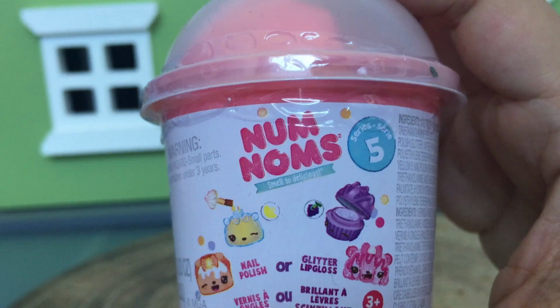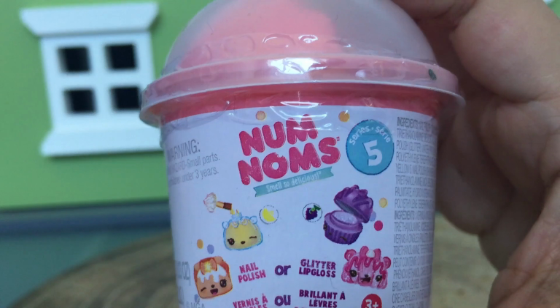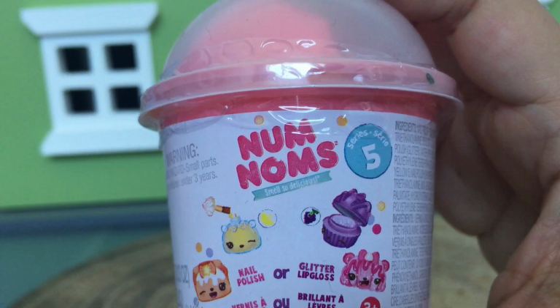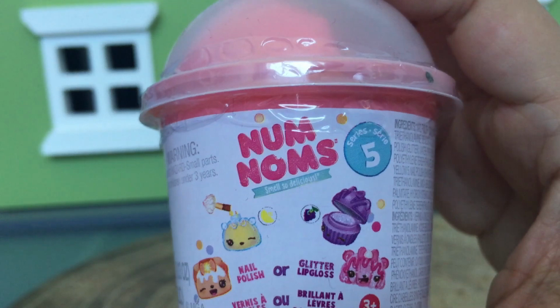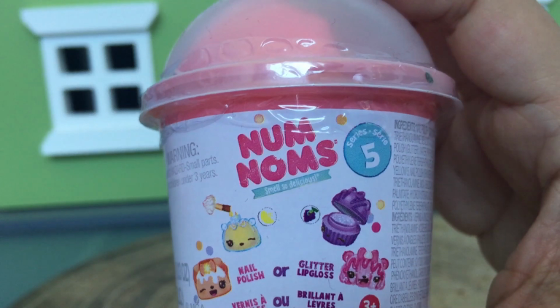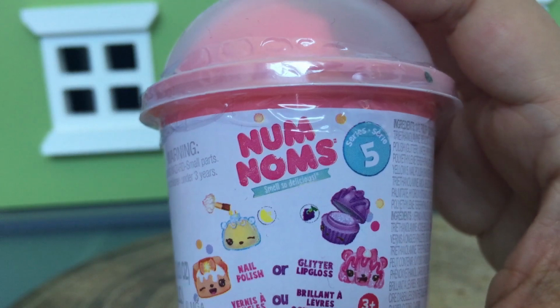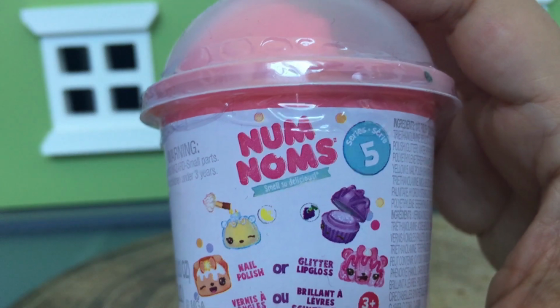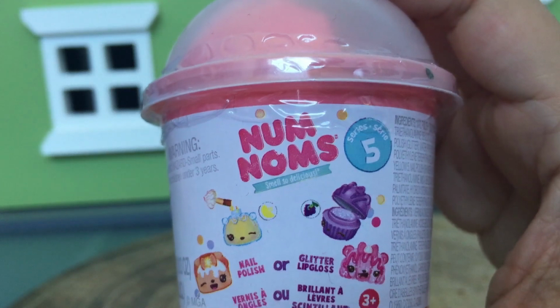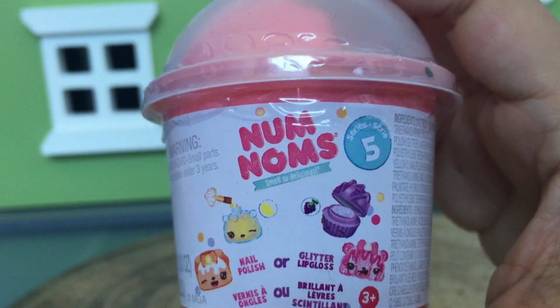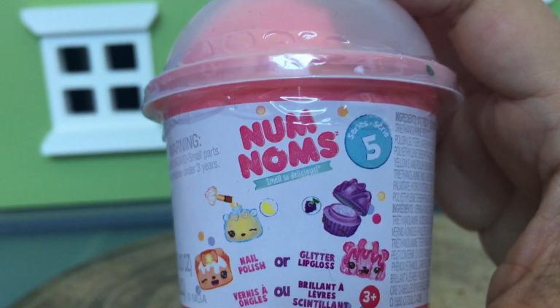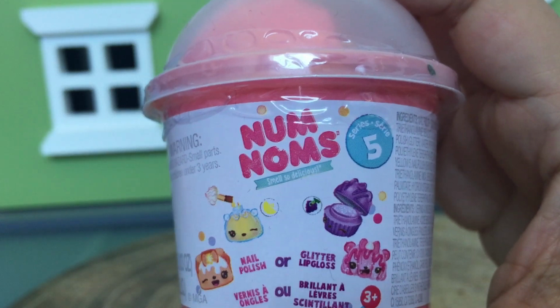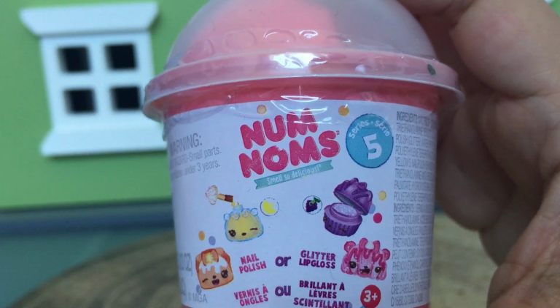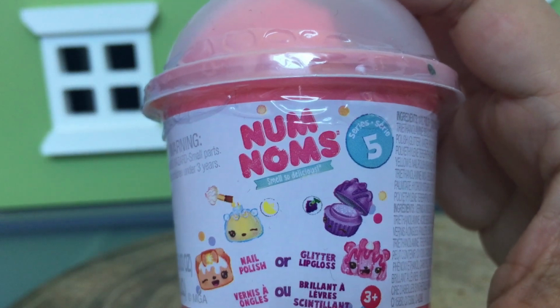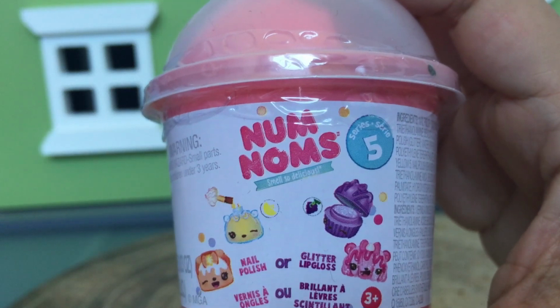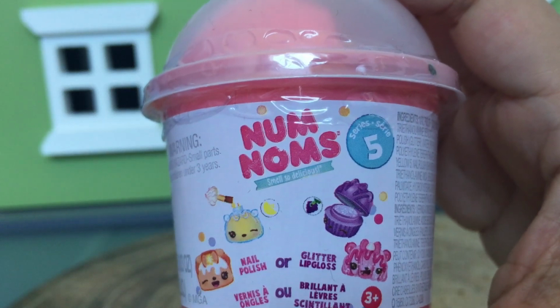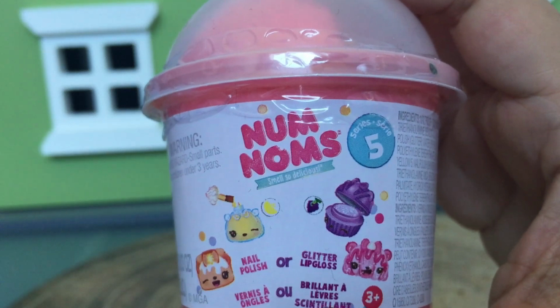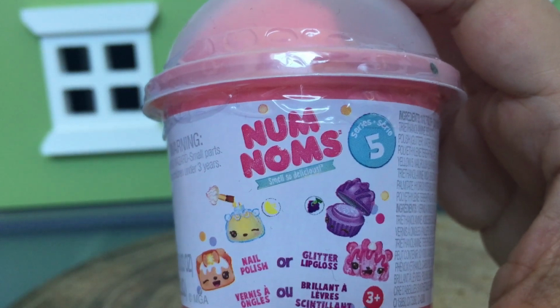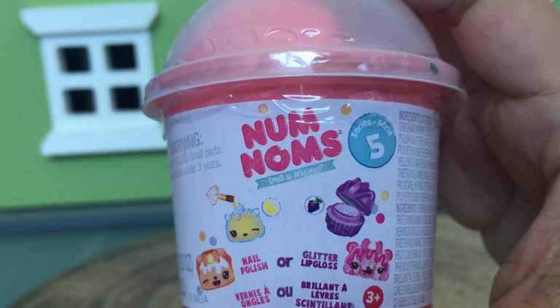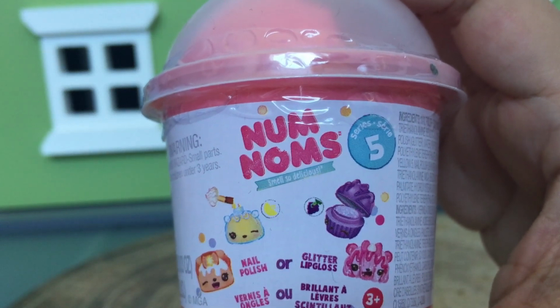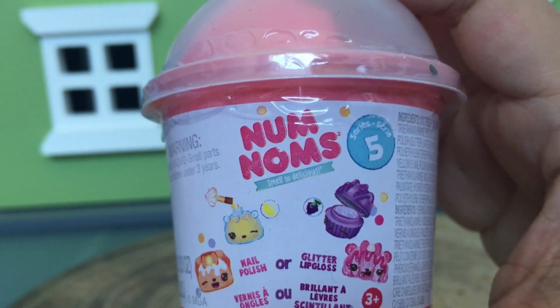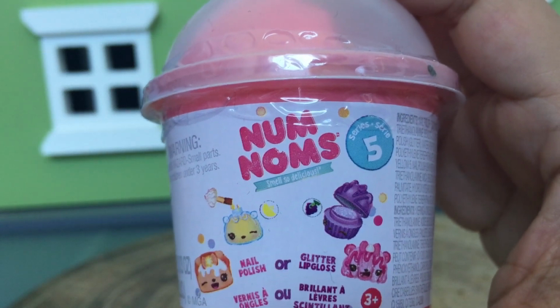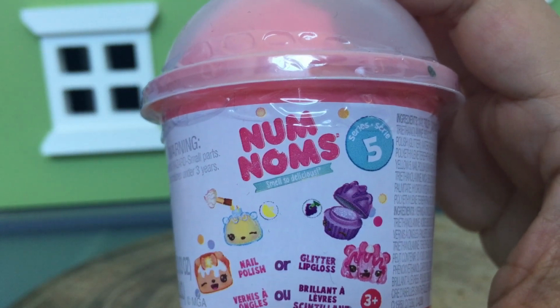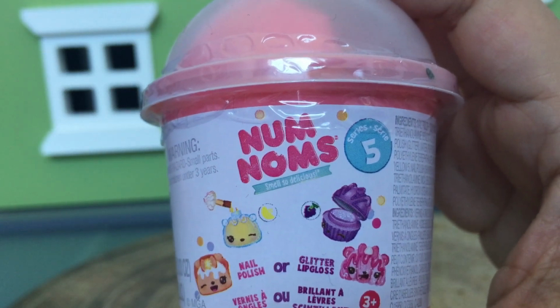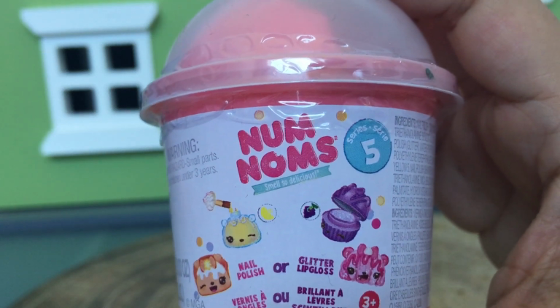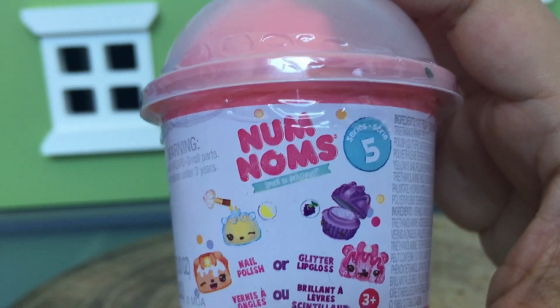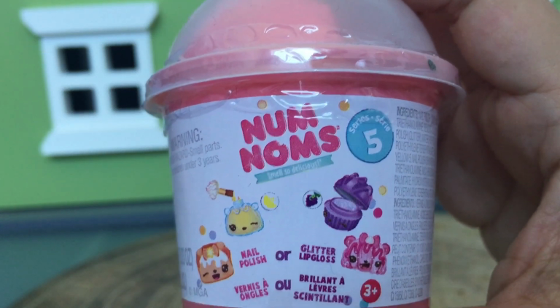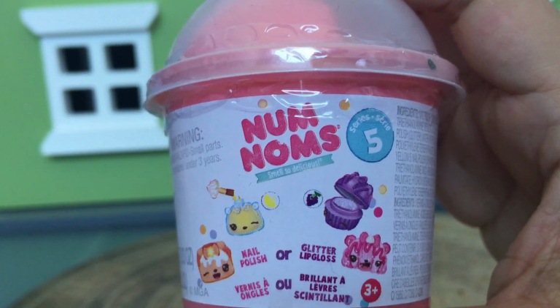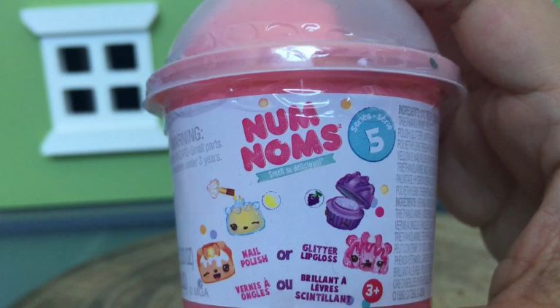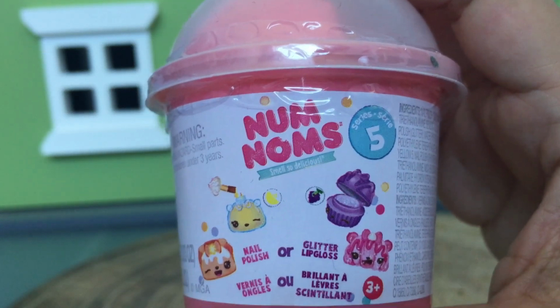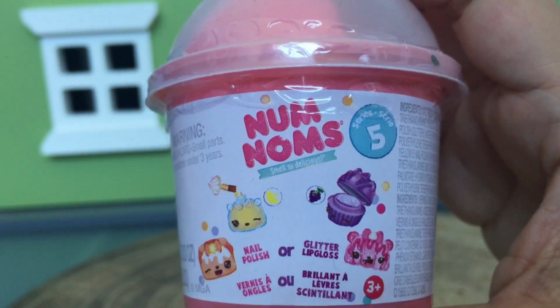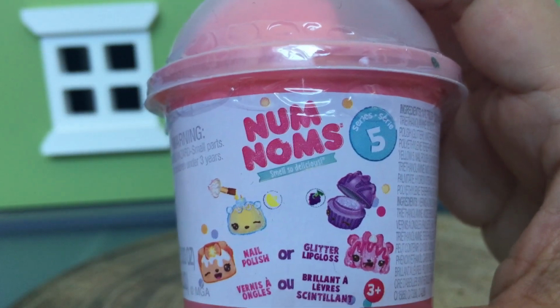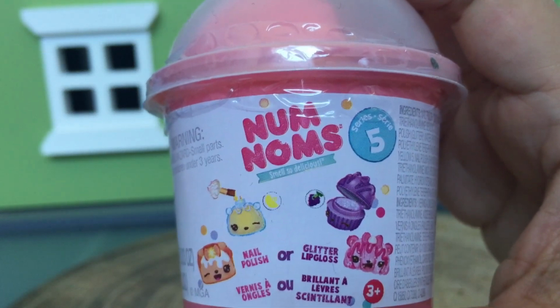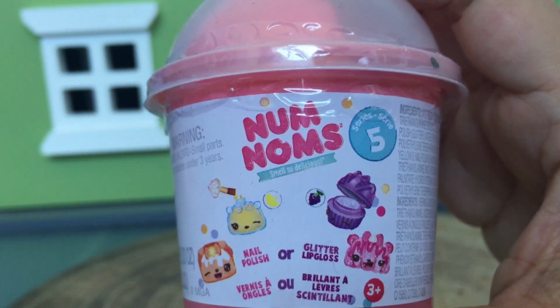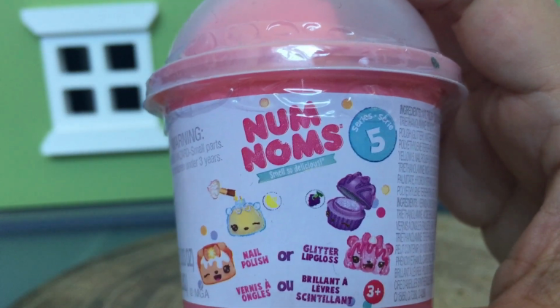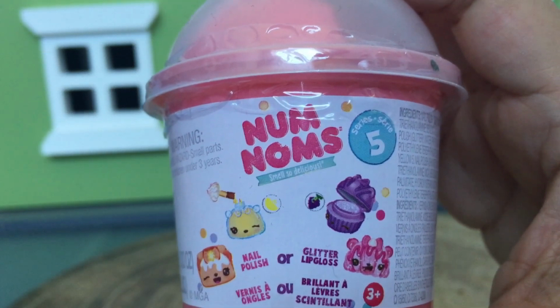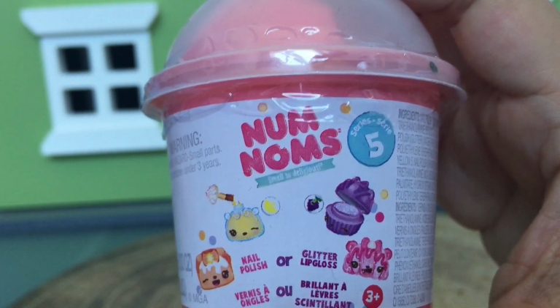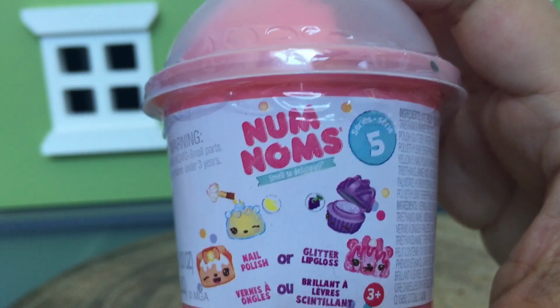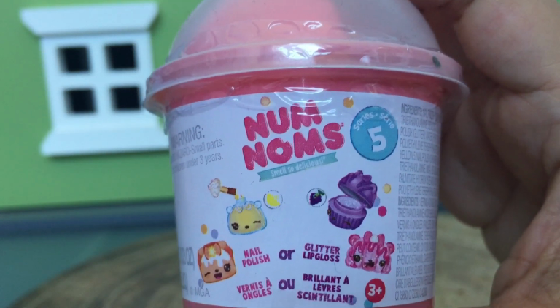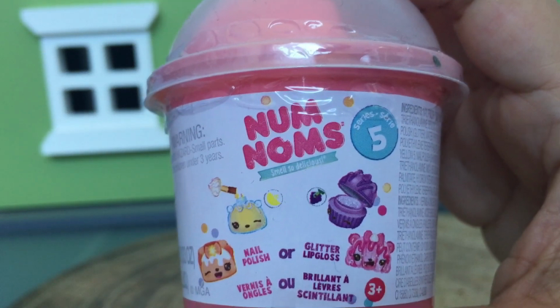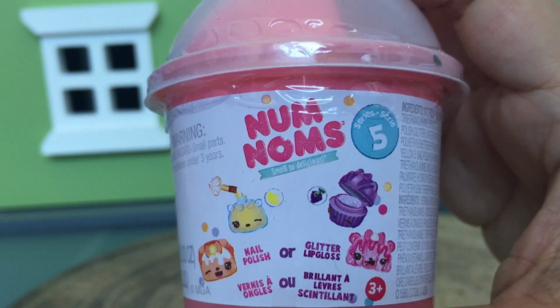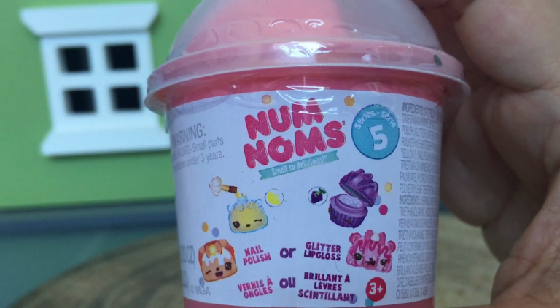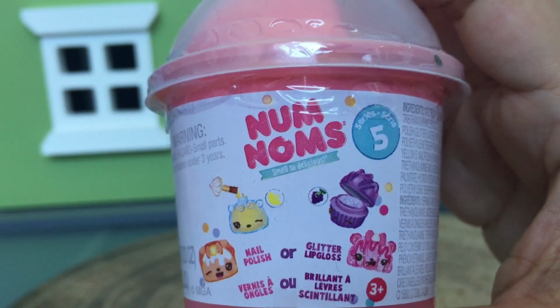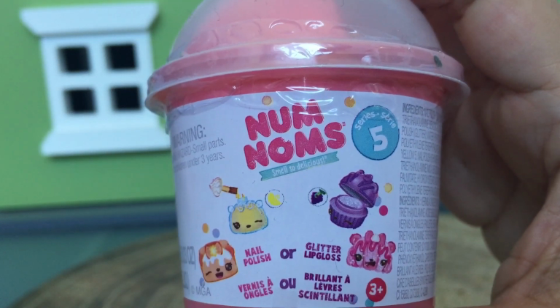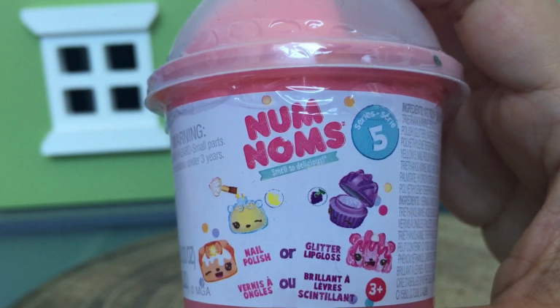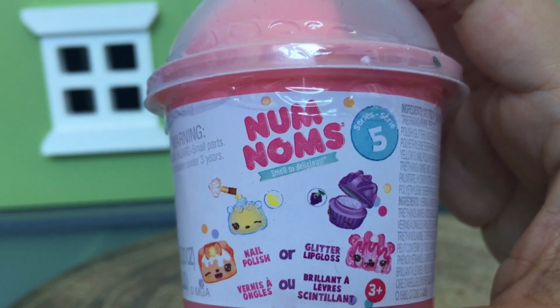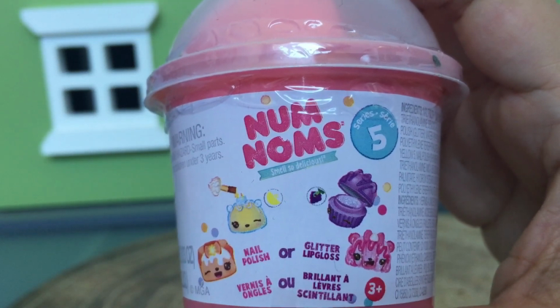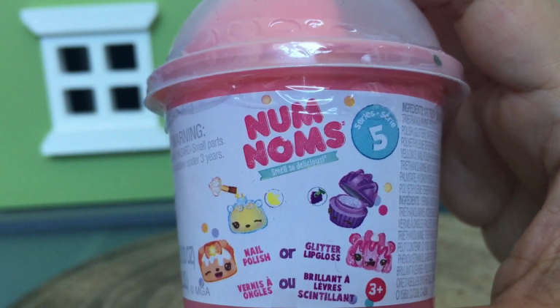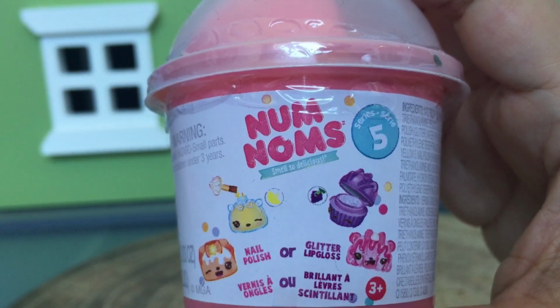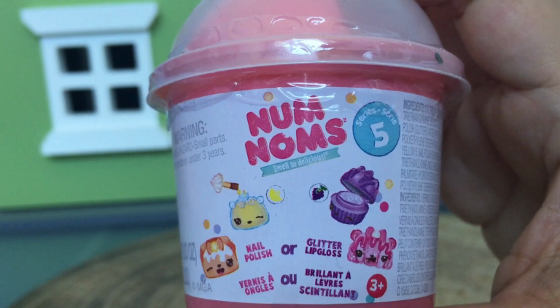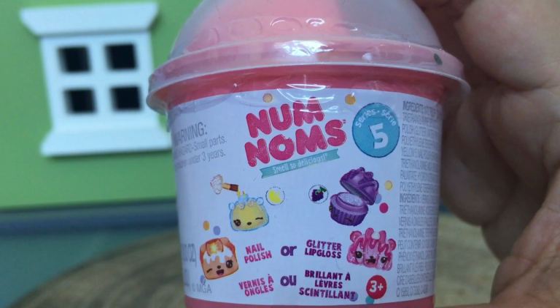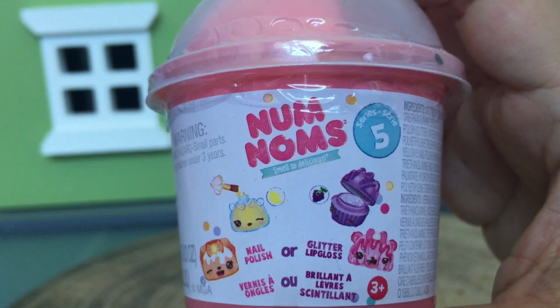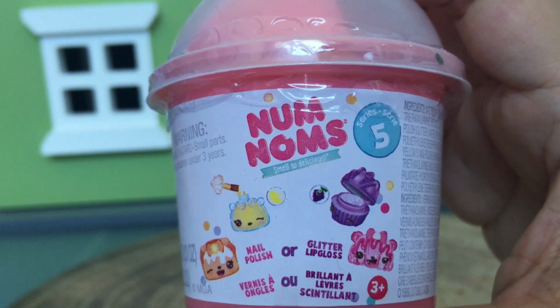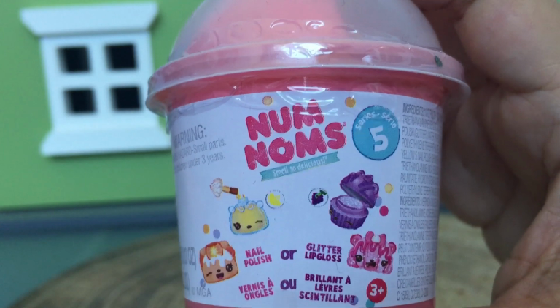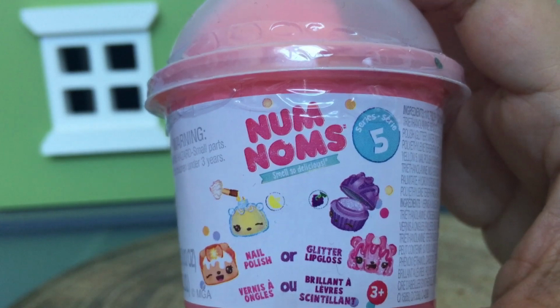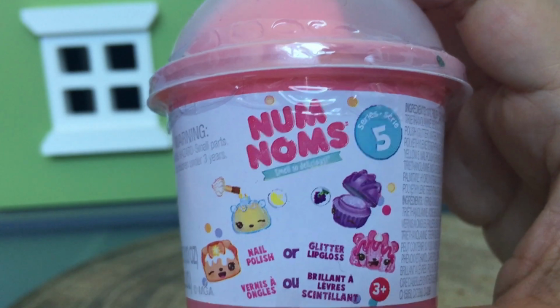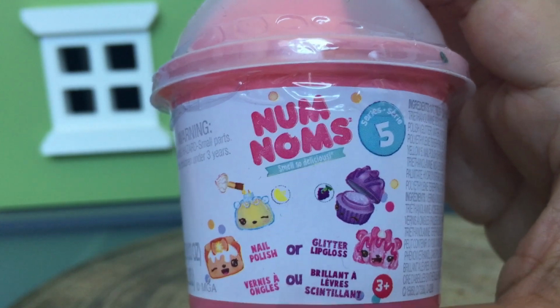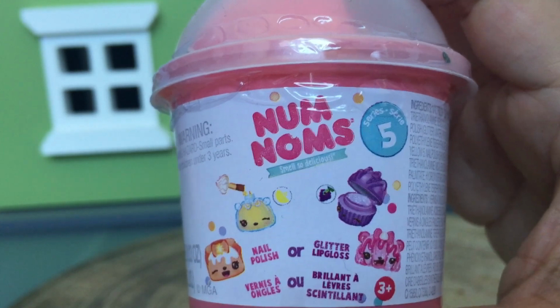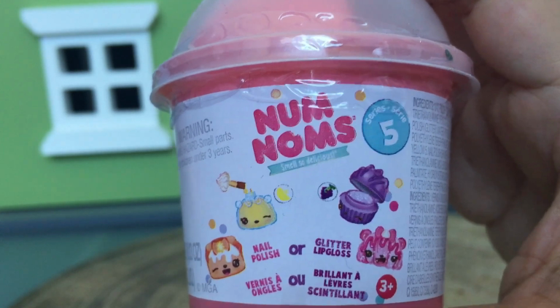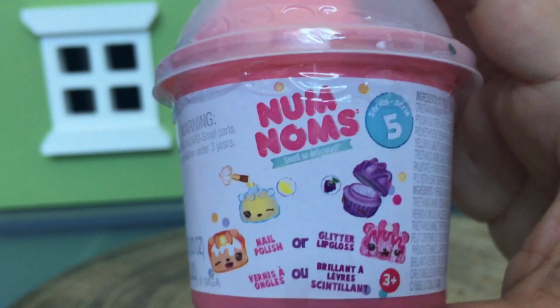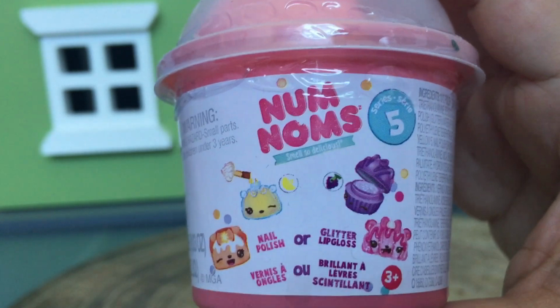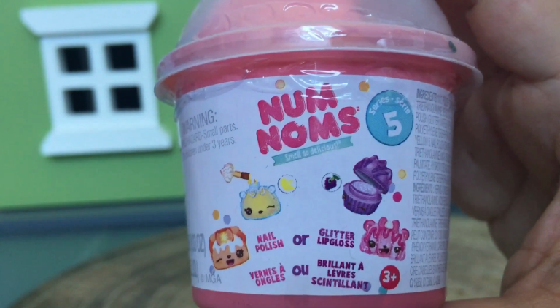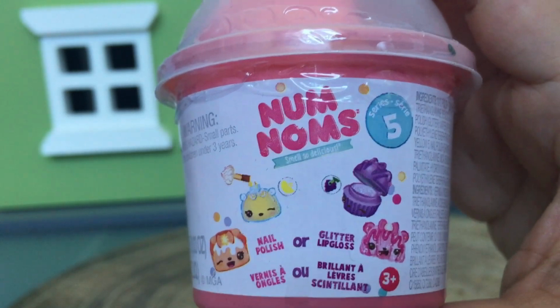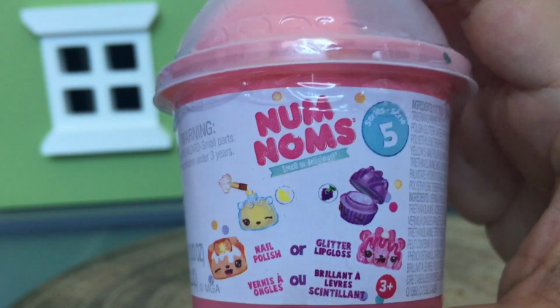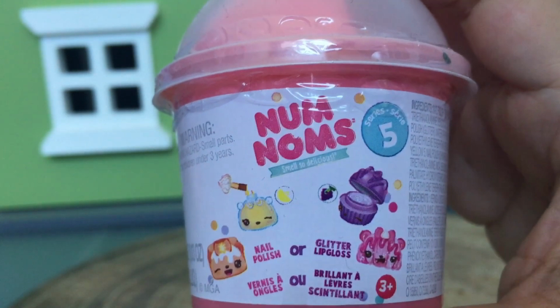Hey guys, today we have Nom Noms. And what series is it? Series five. So exciting.